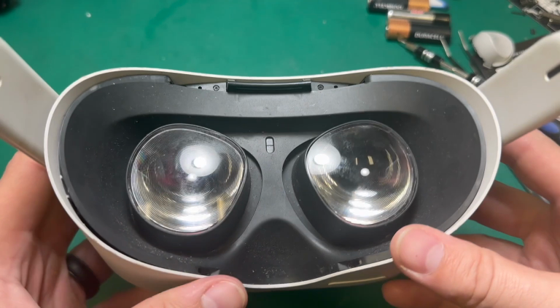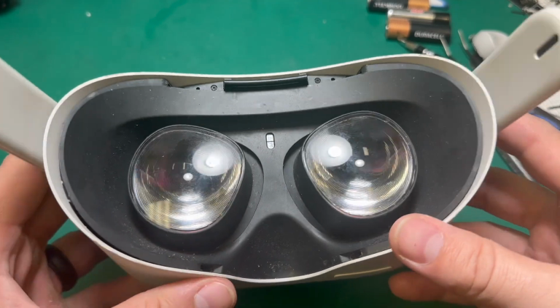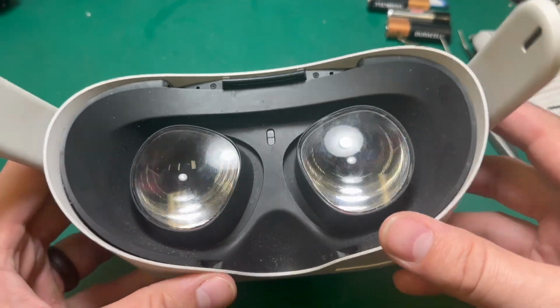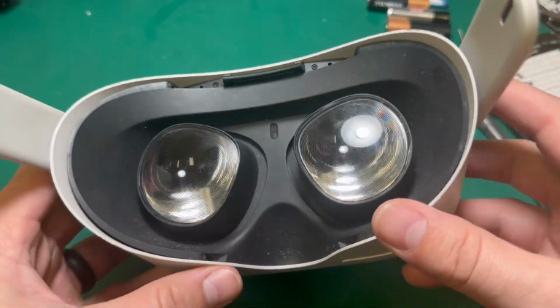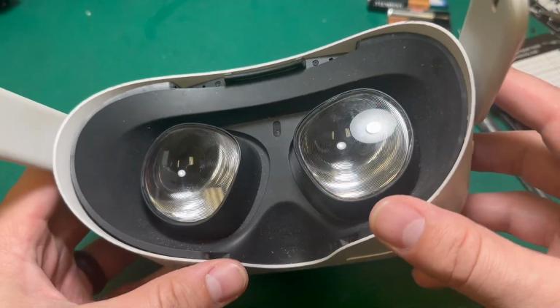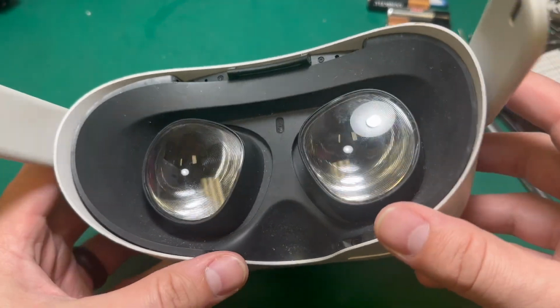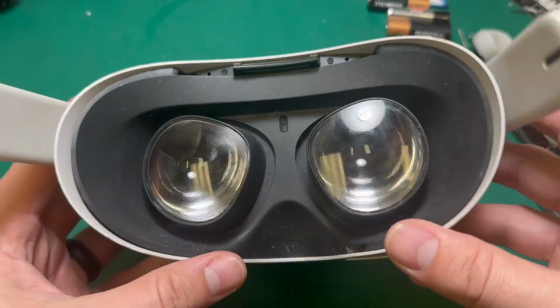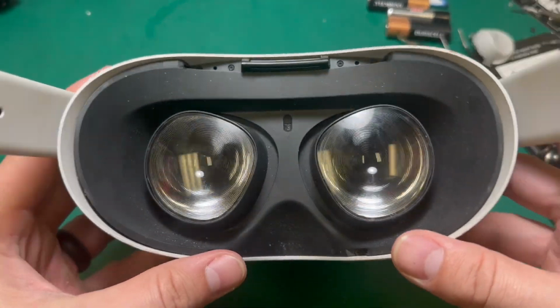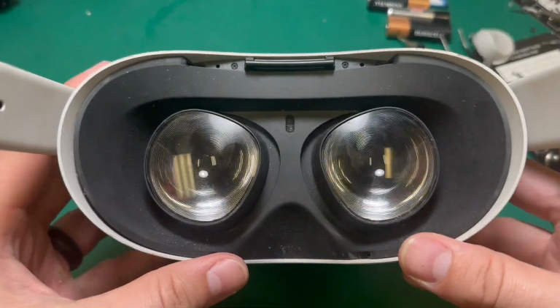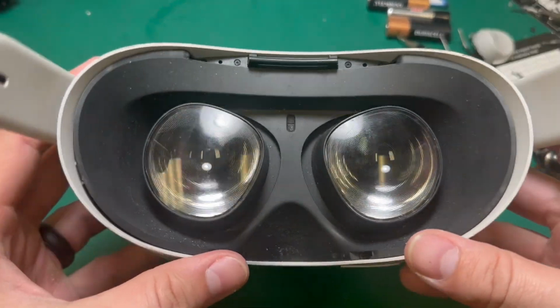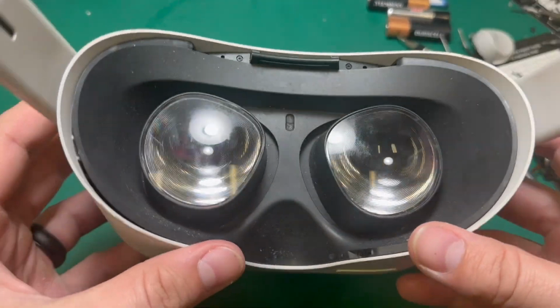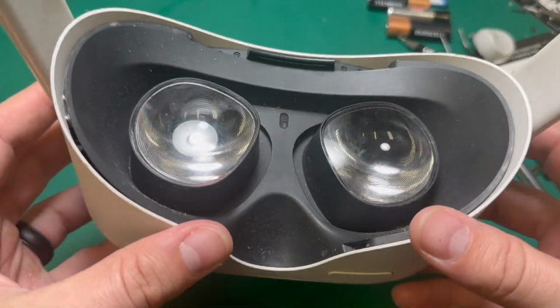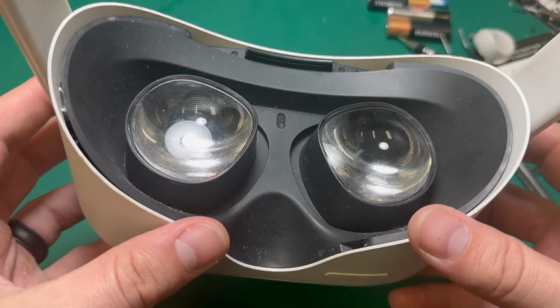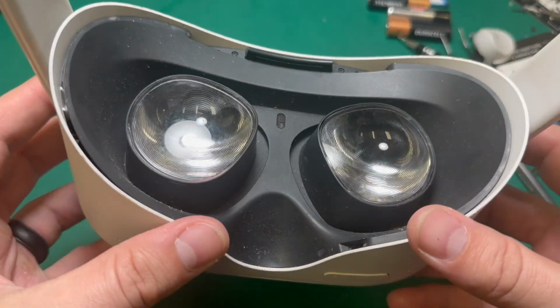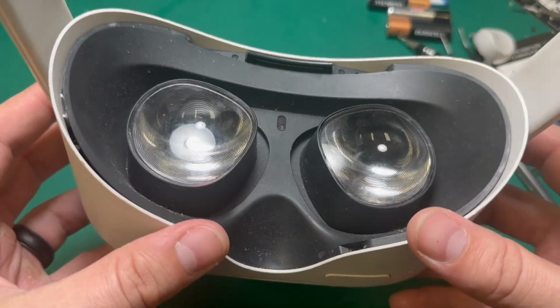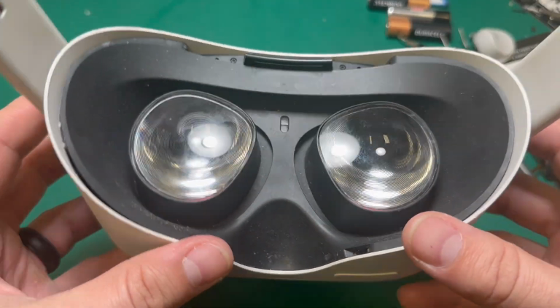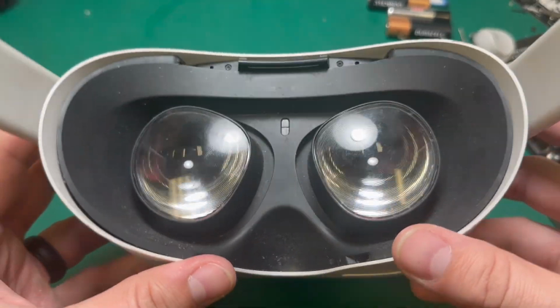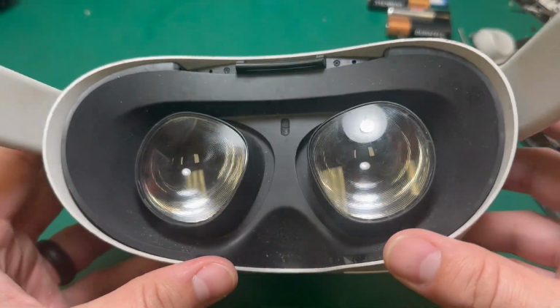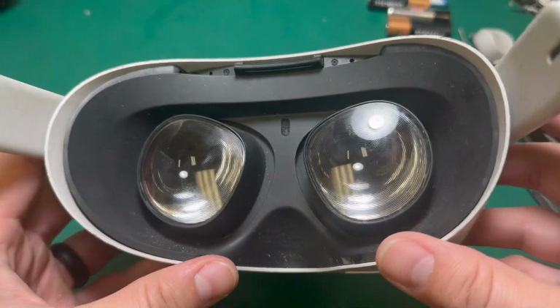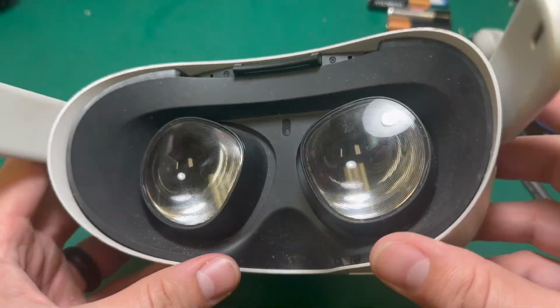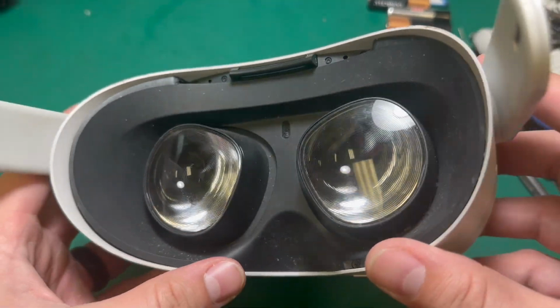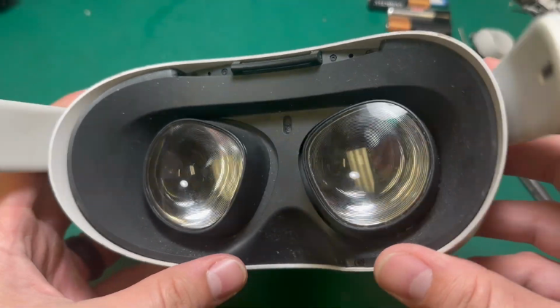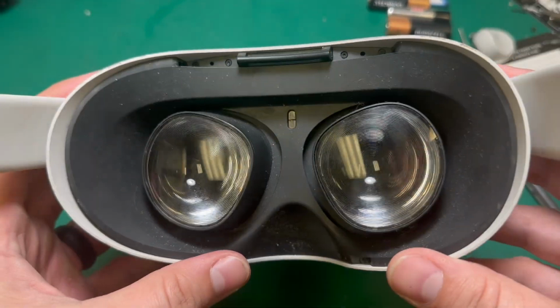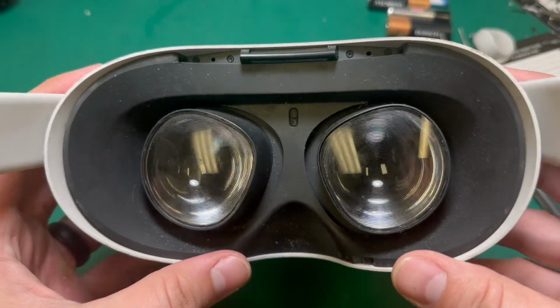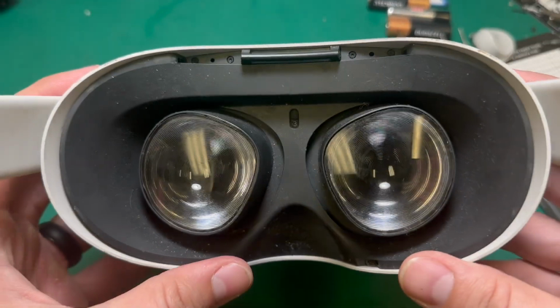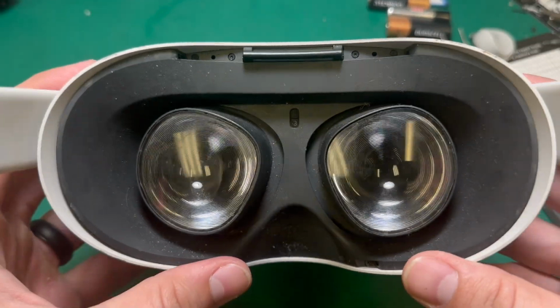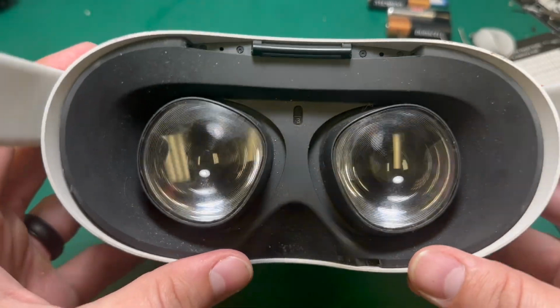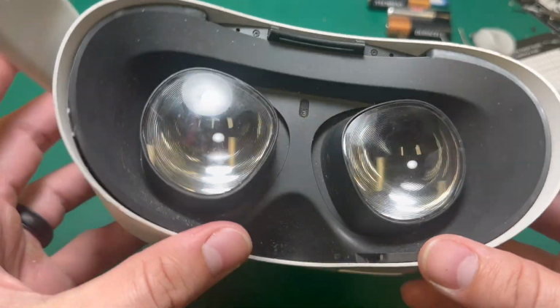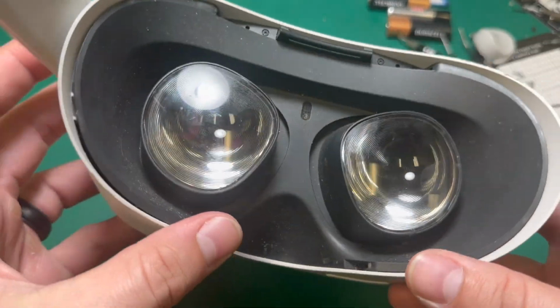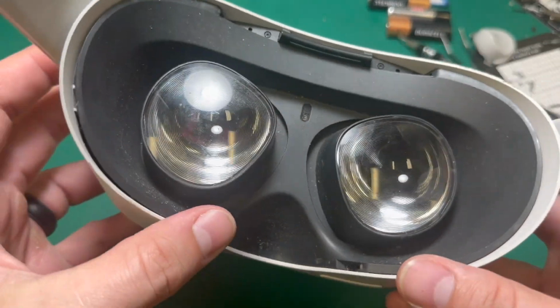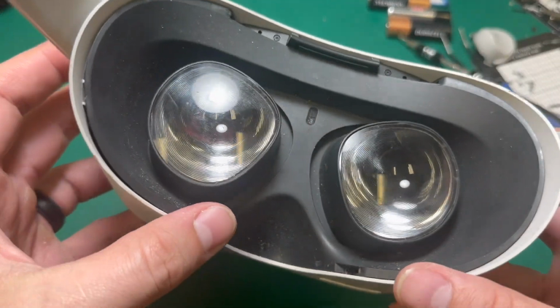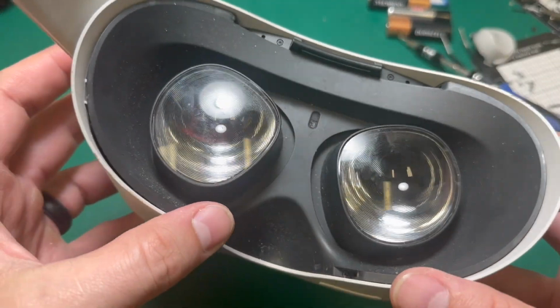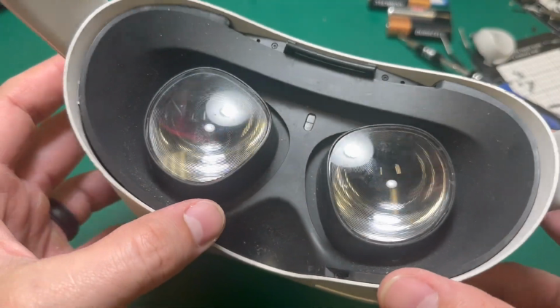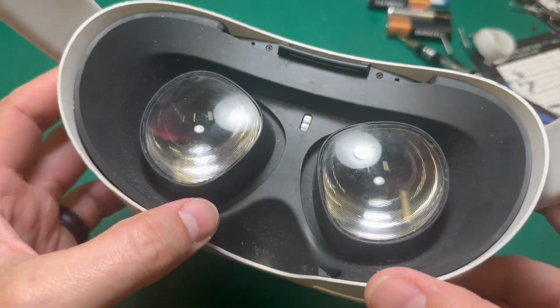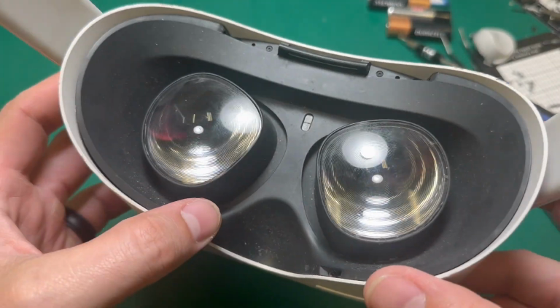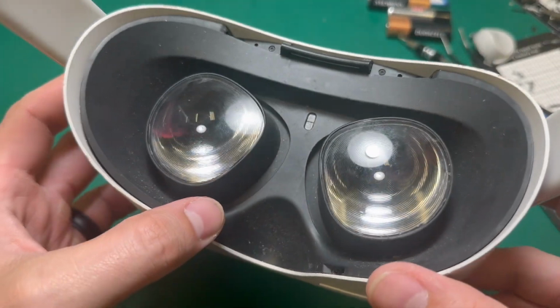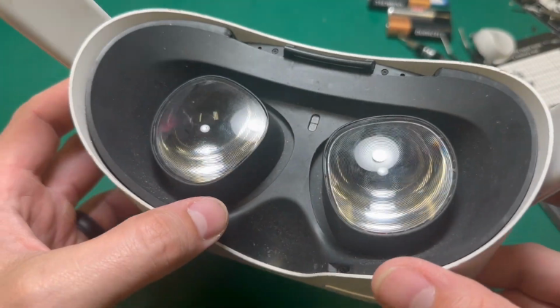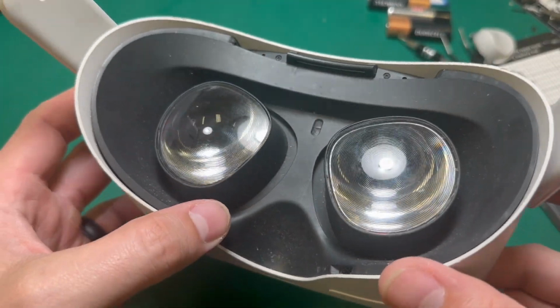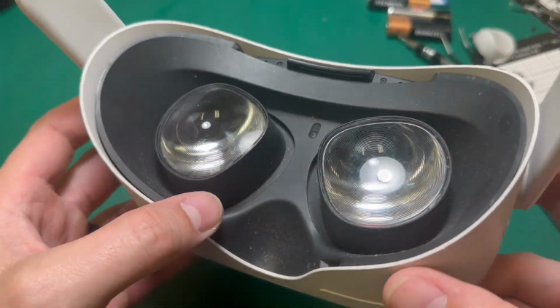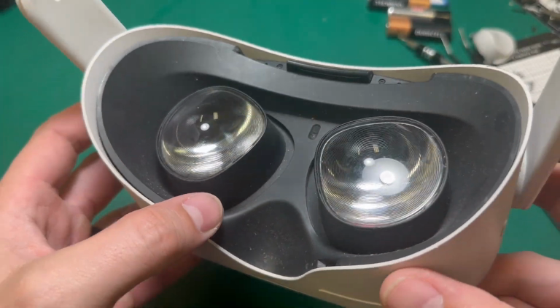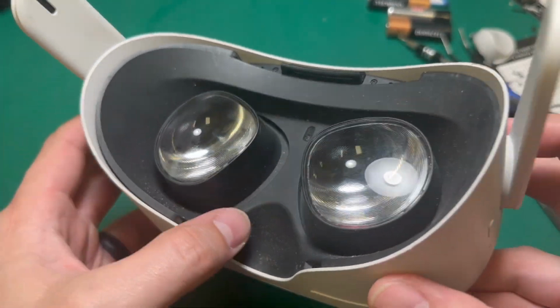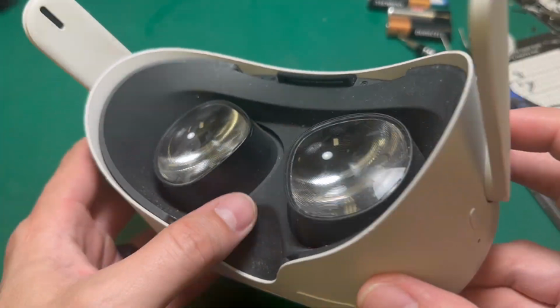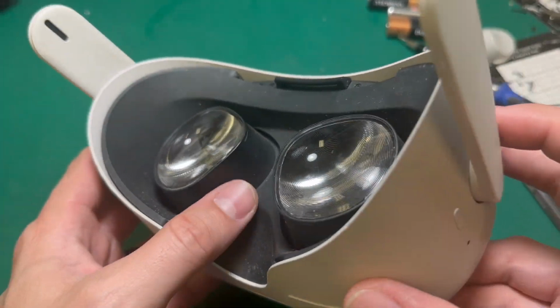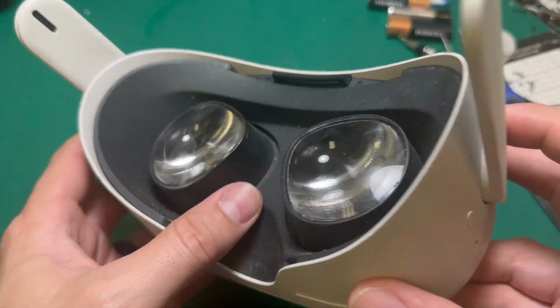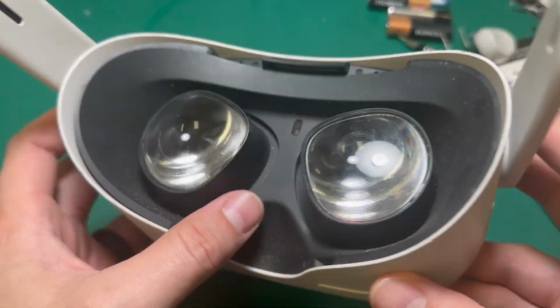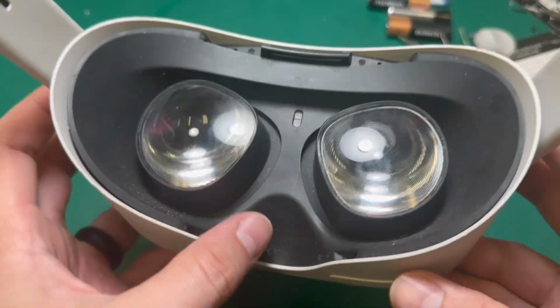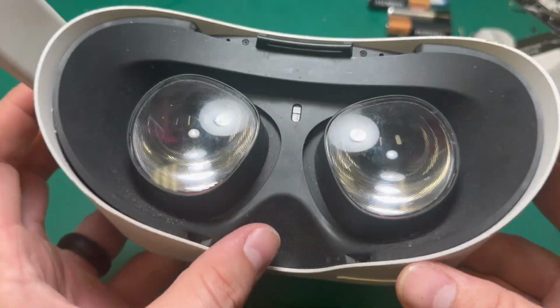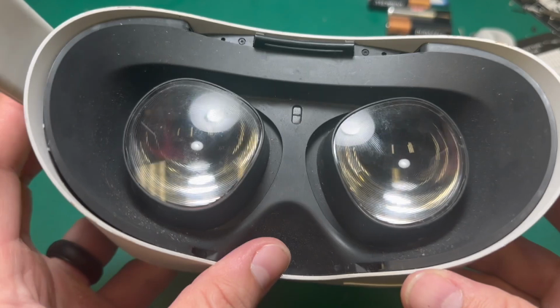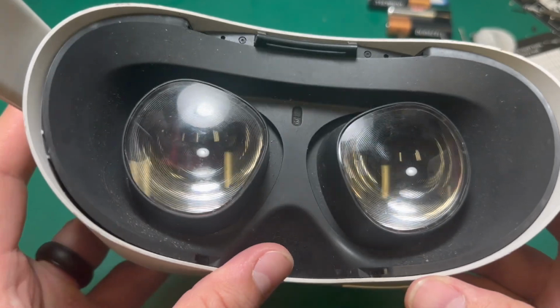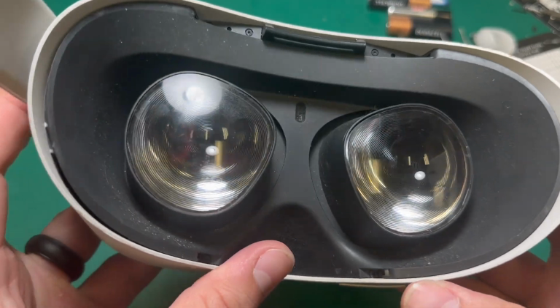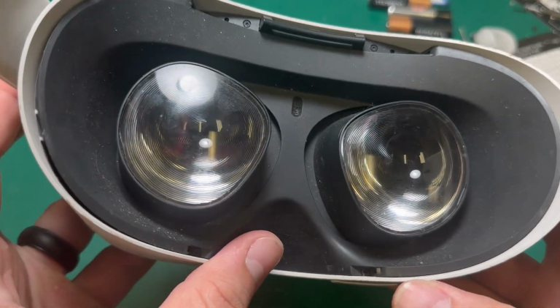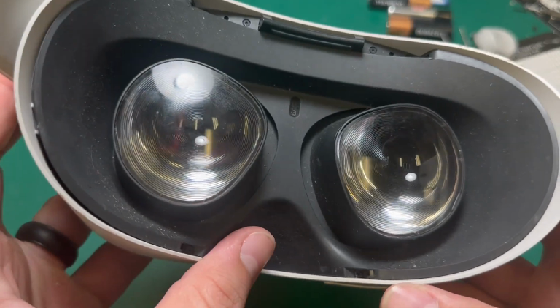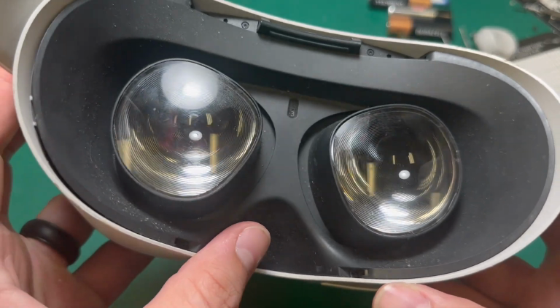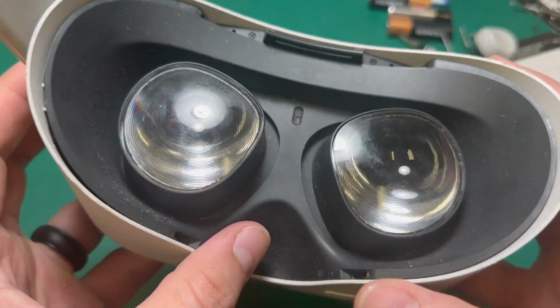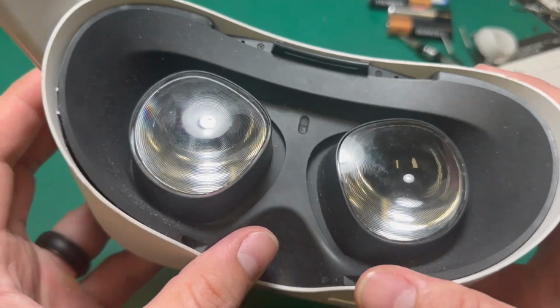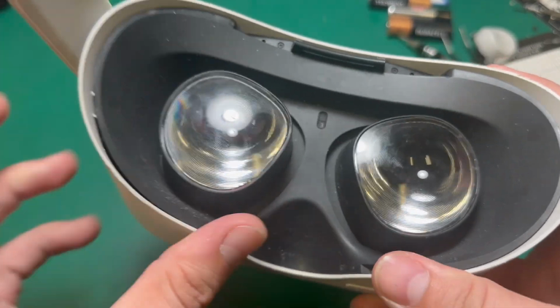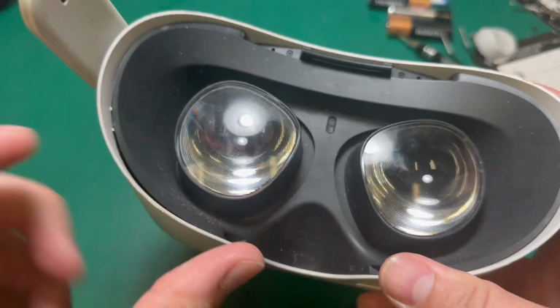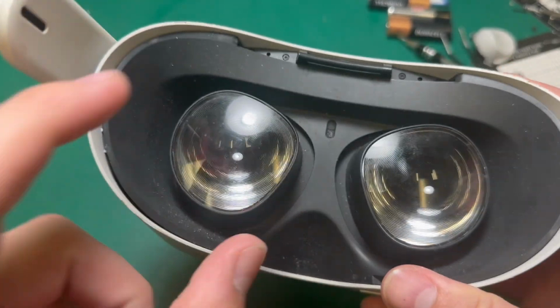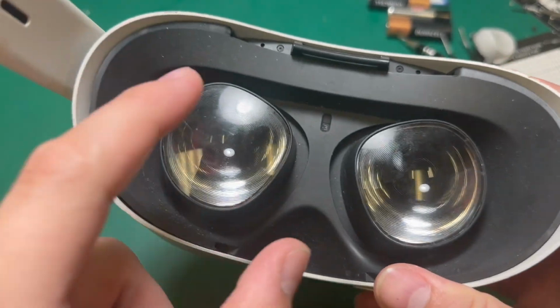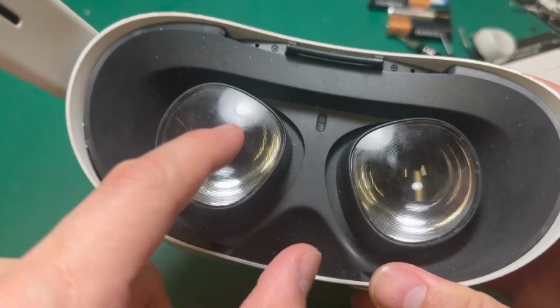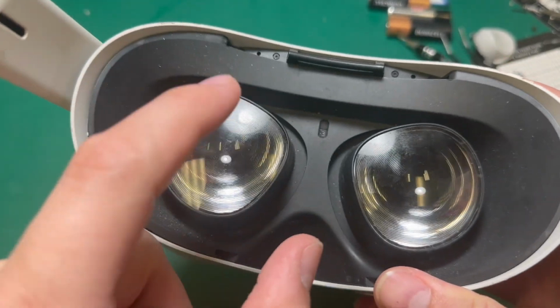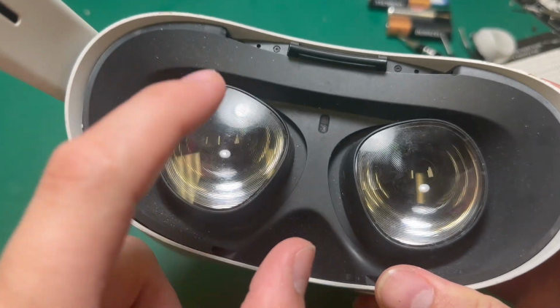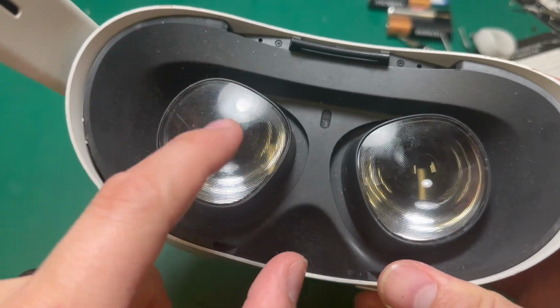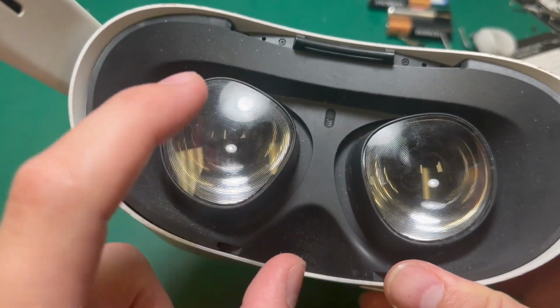Today we're going to take an in-depth look at LCD damage, the different types of damage, and what they really look like underneath the lens.